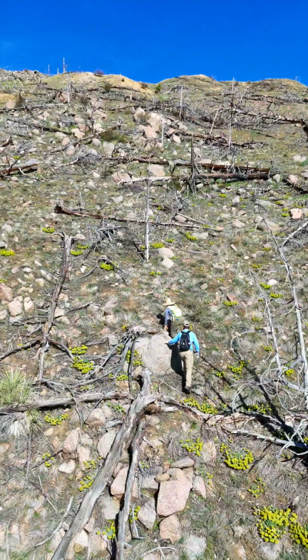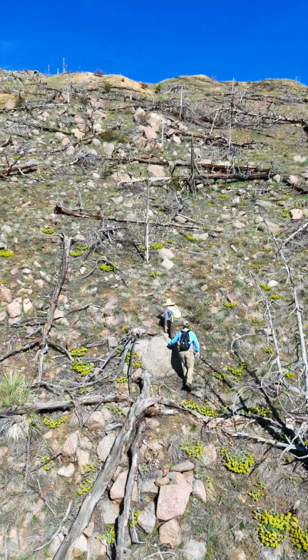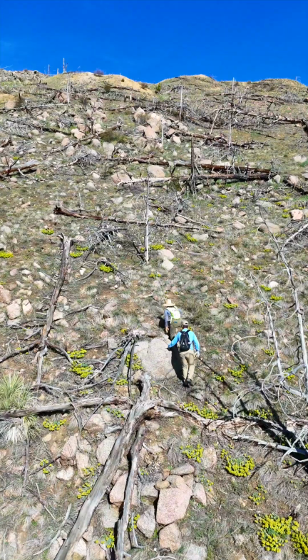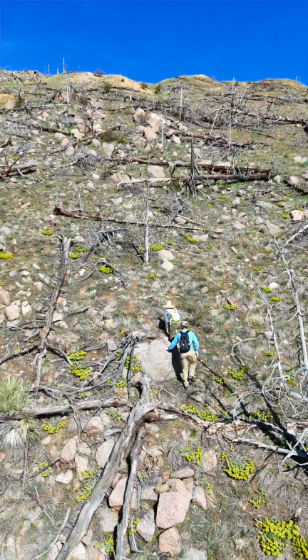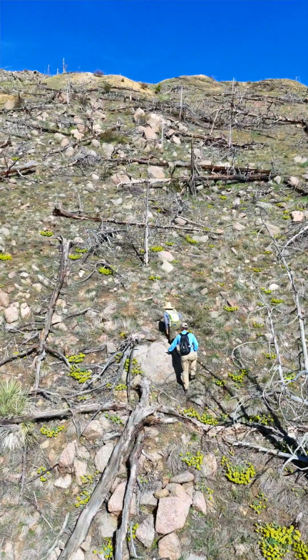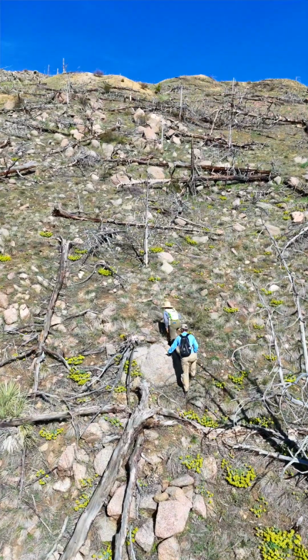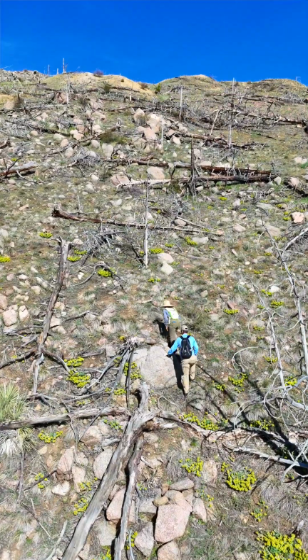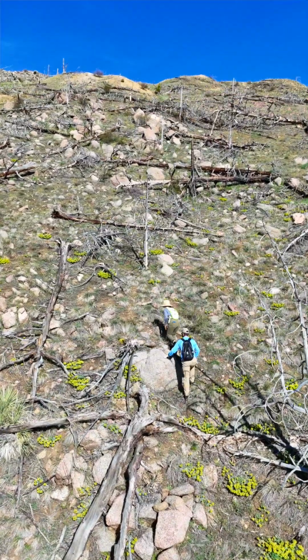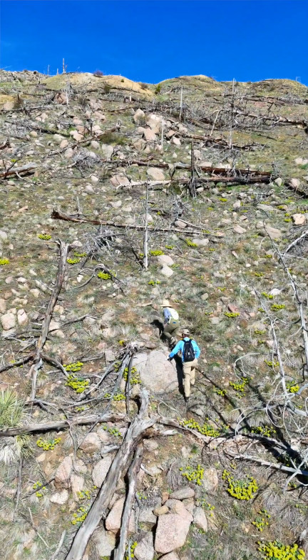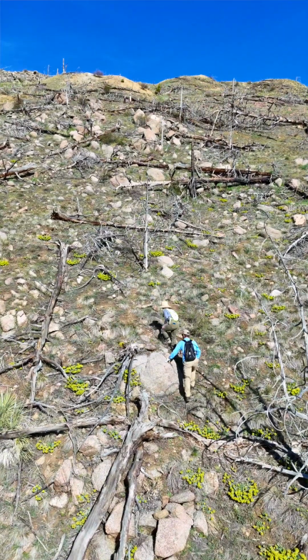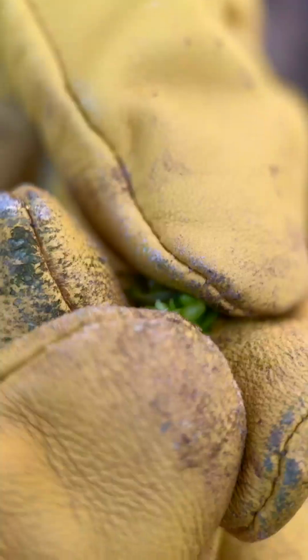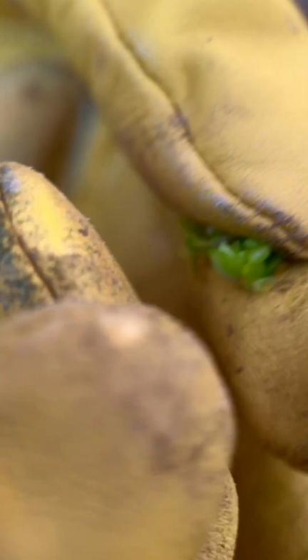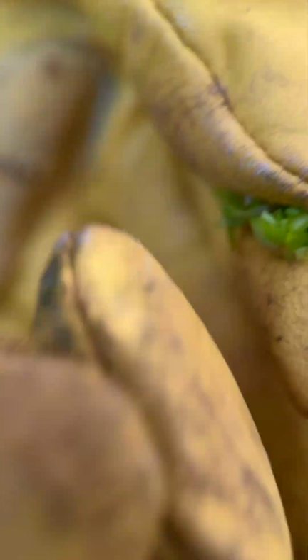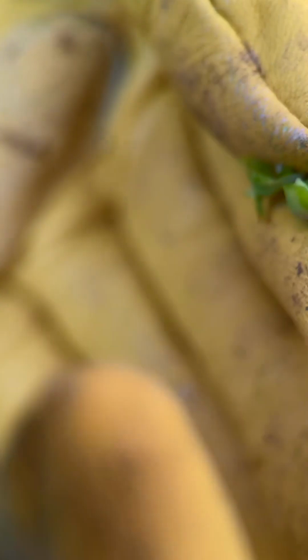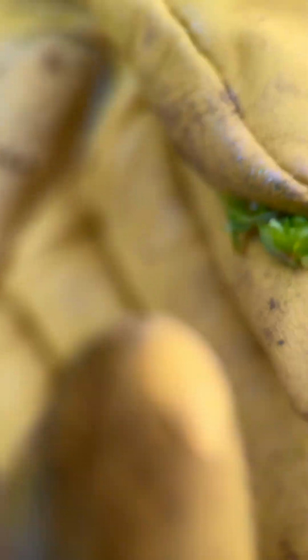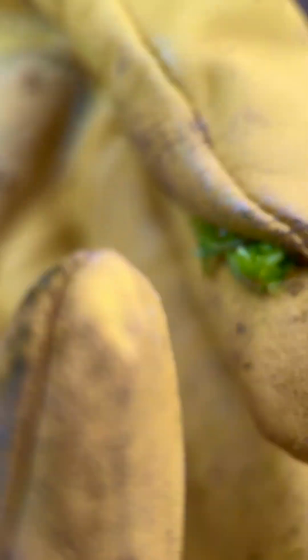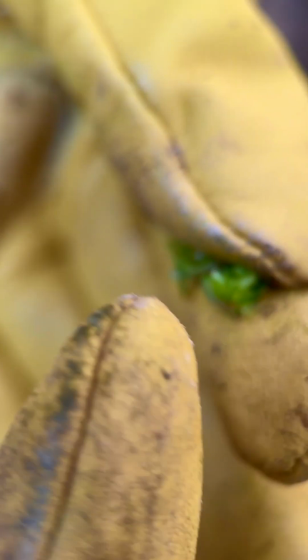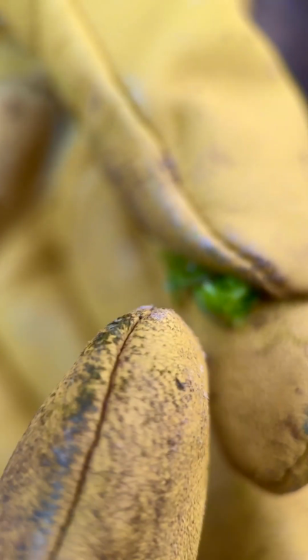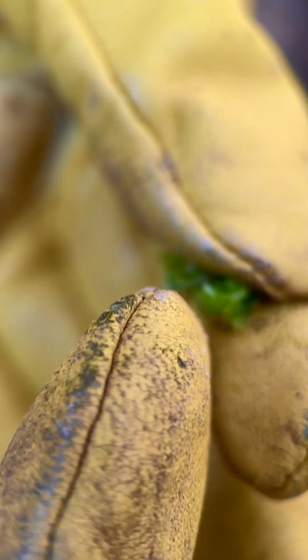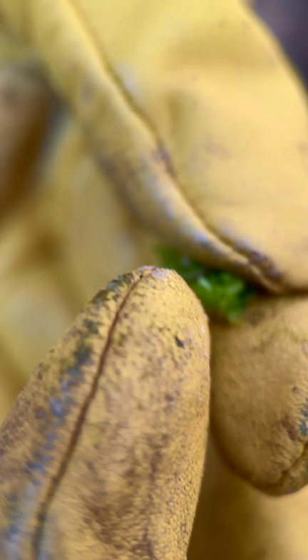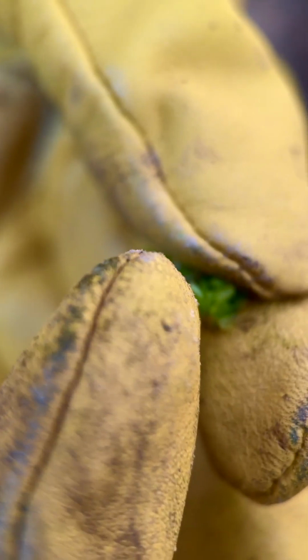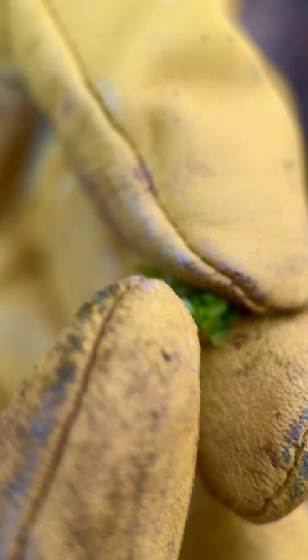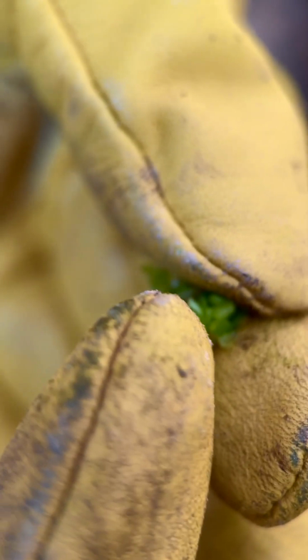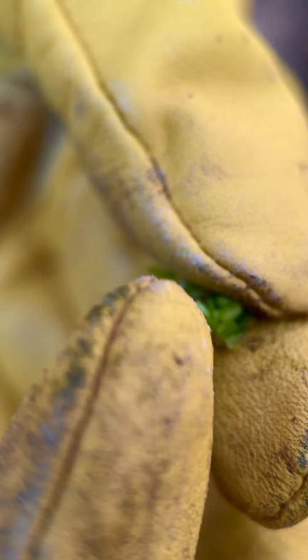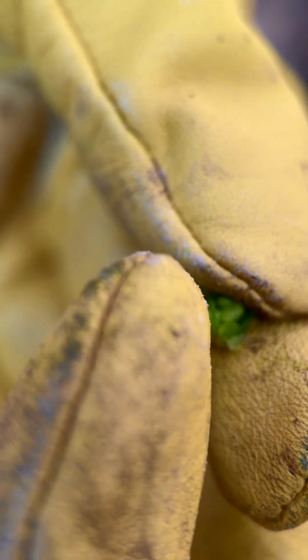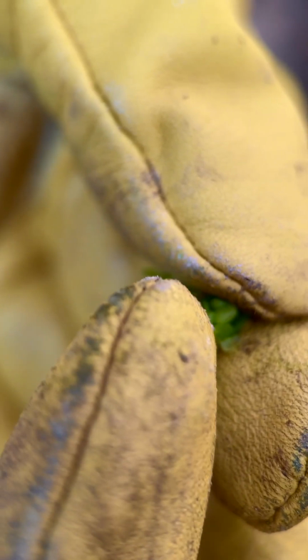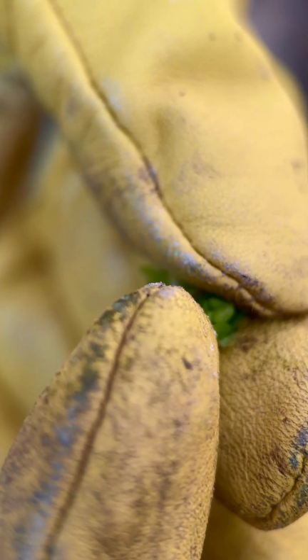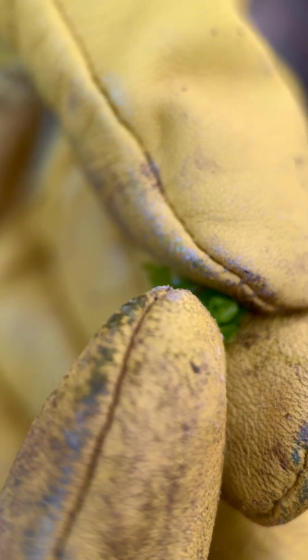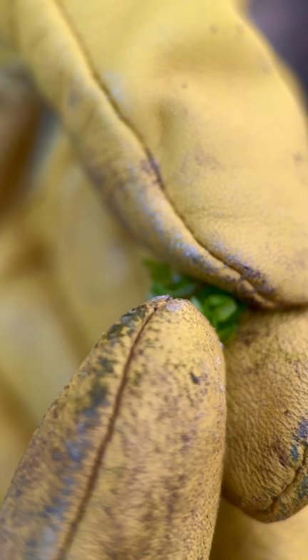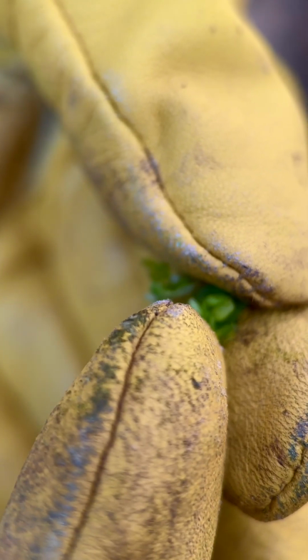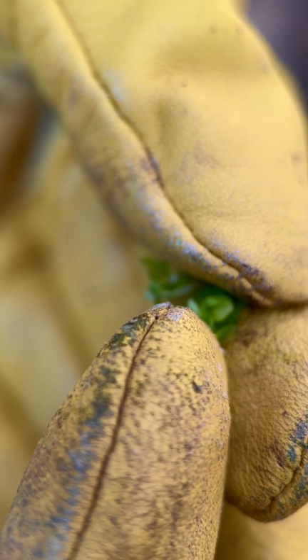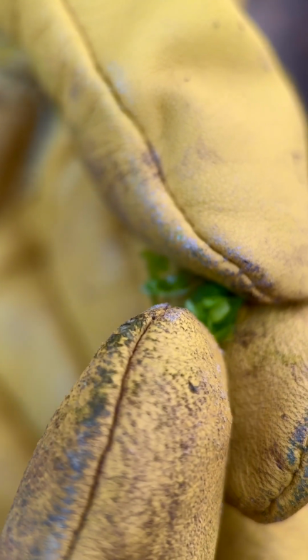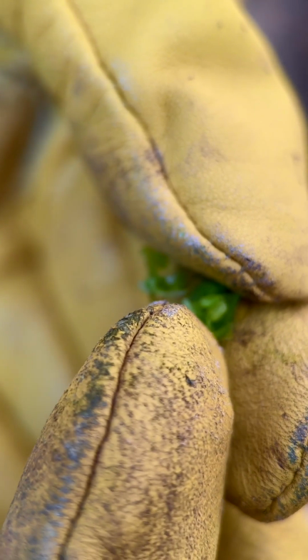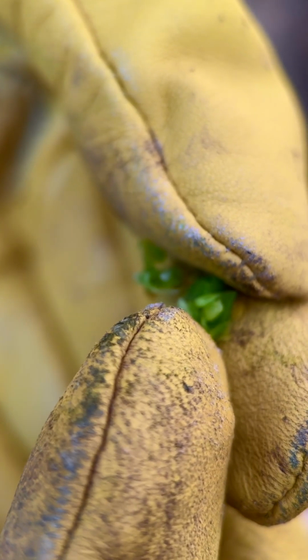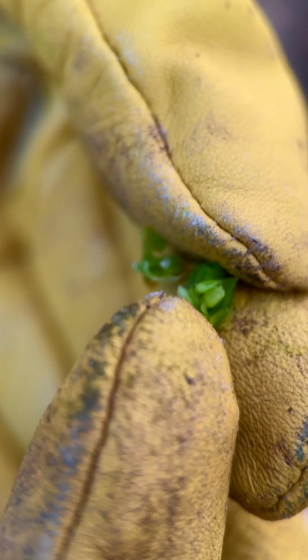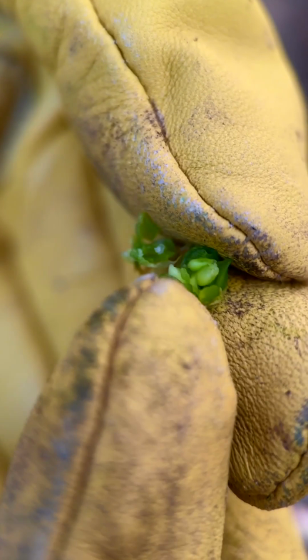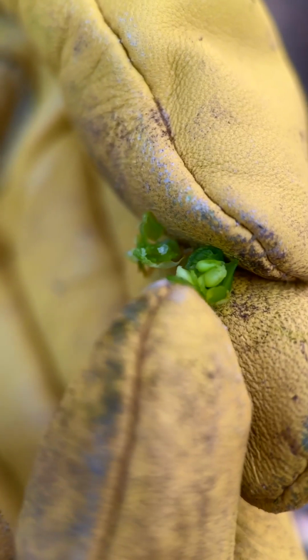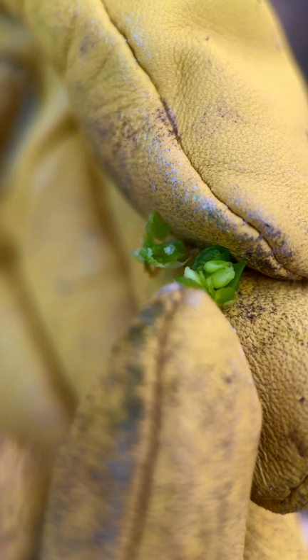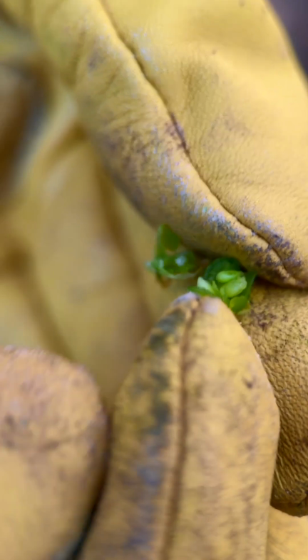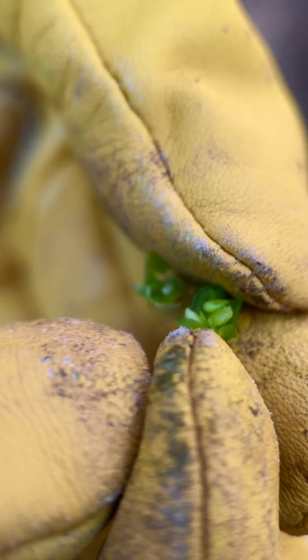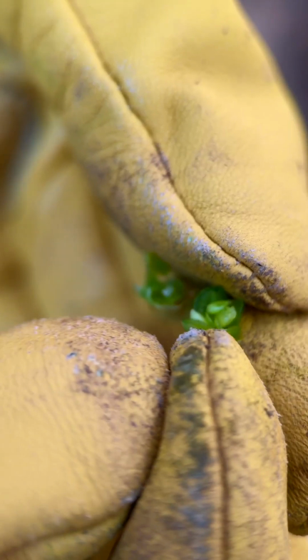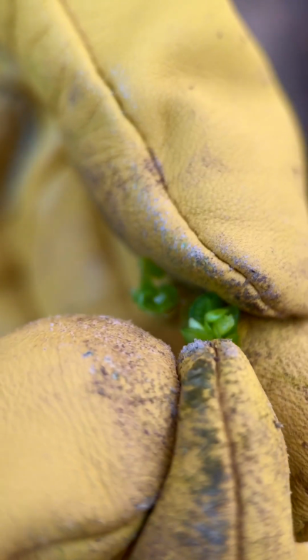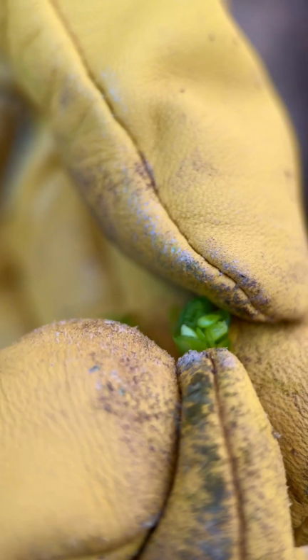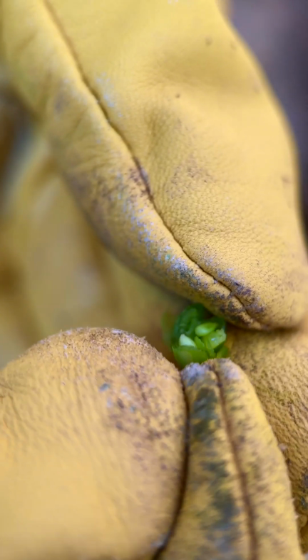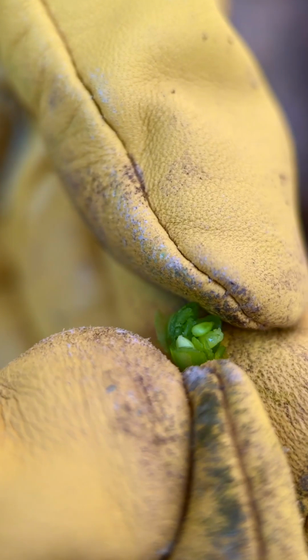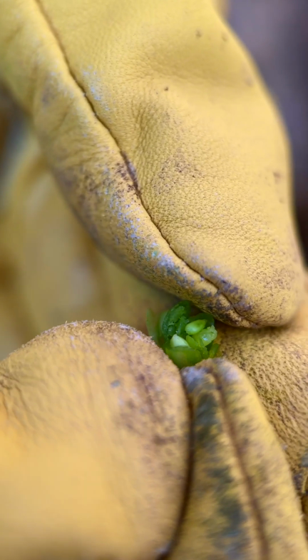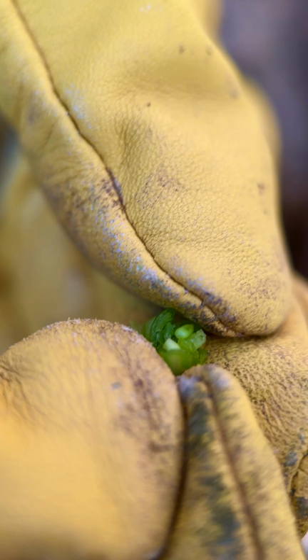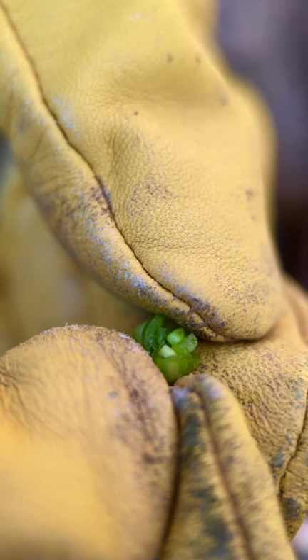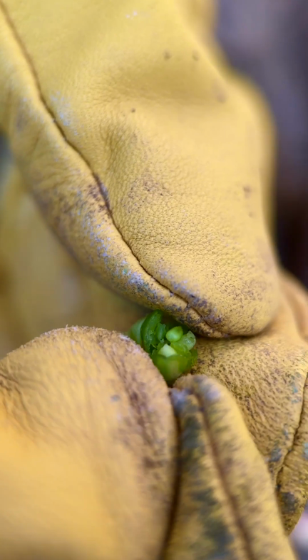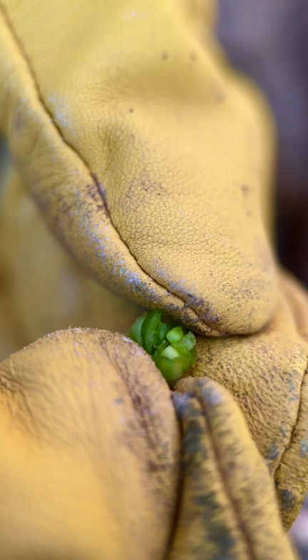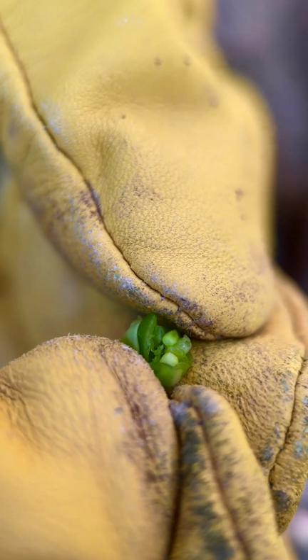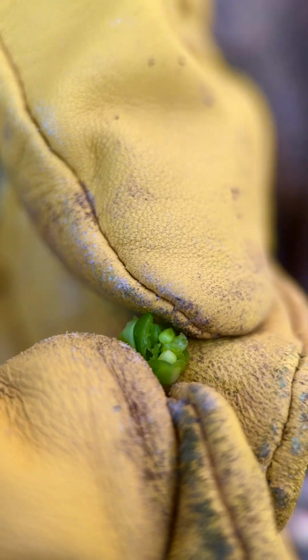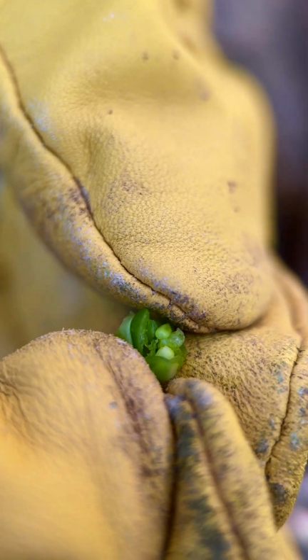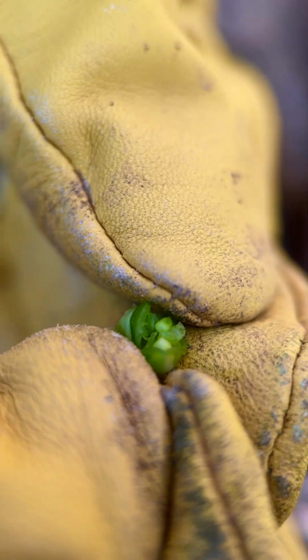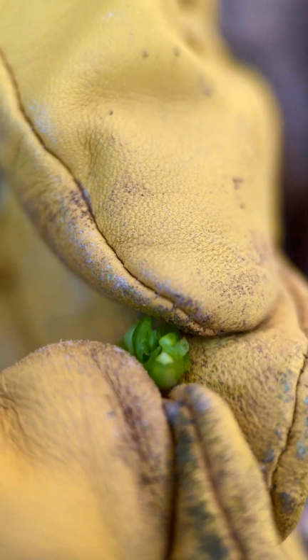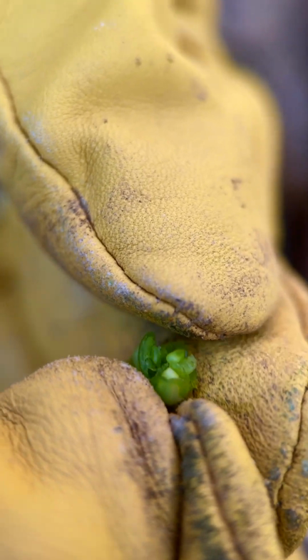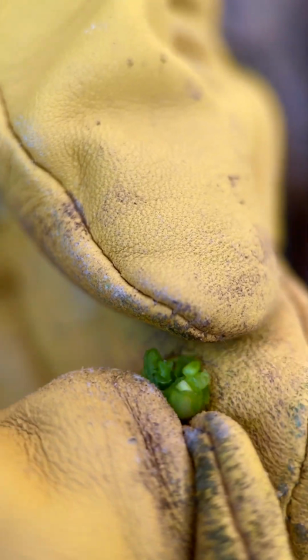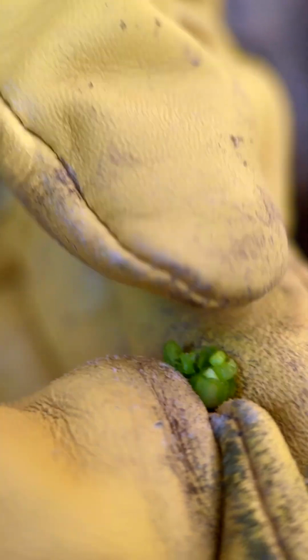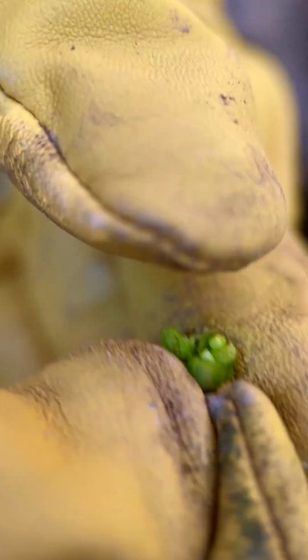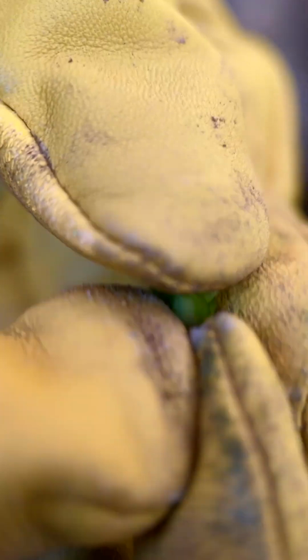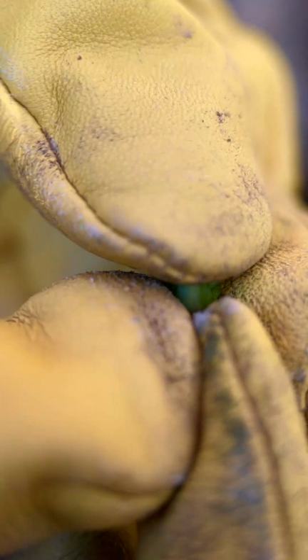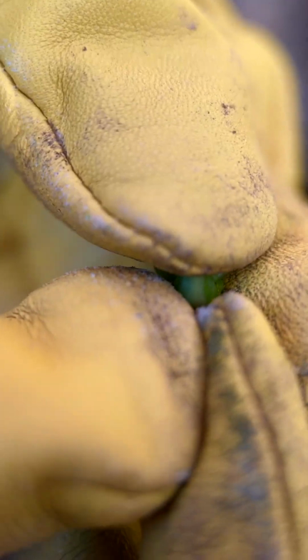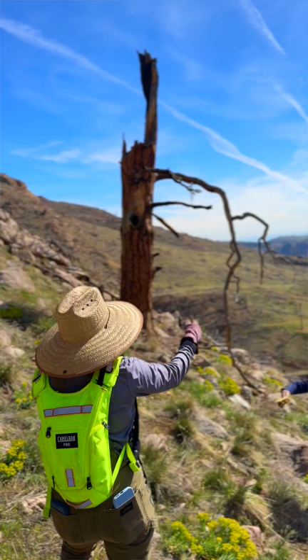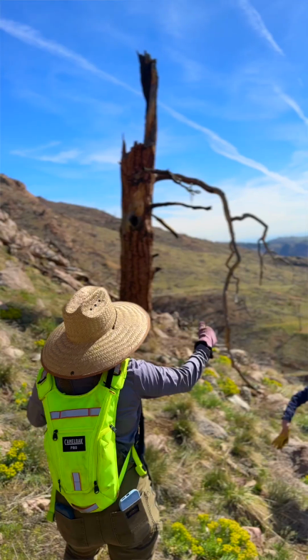In addition, the plant itself has a caustic sap that requires us to wear personal protective equipment when handling it.